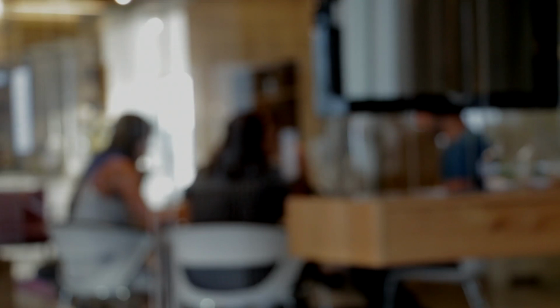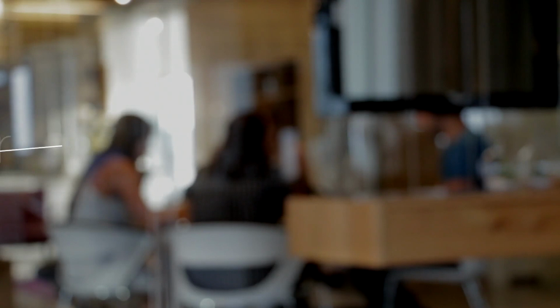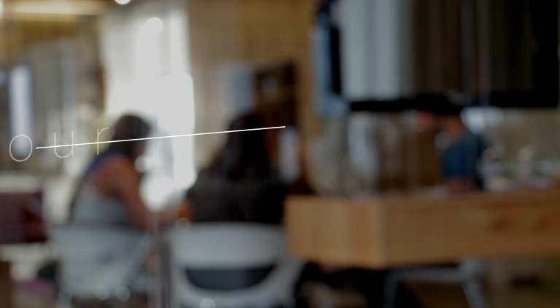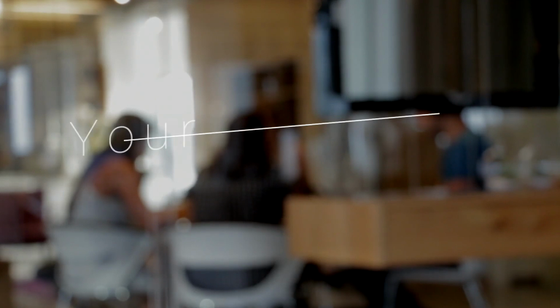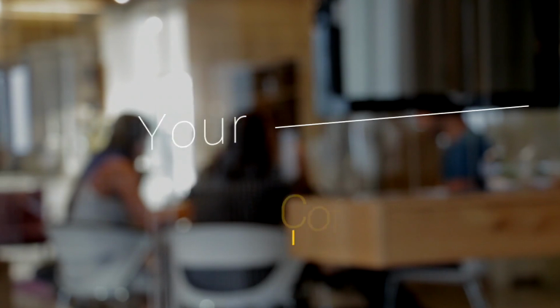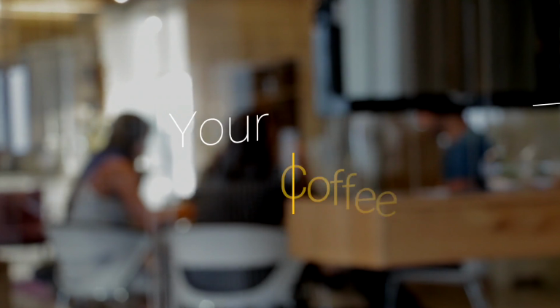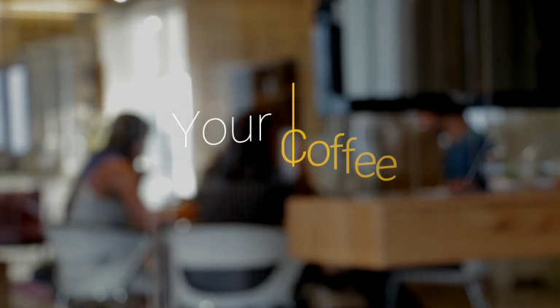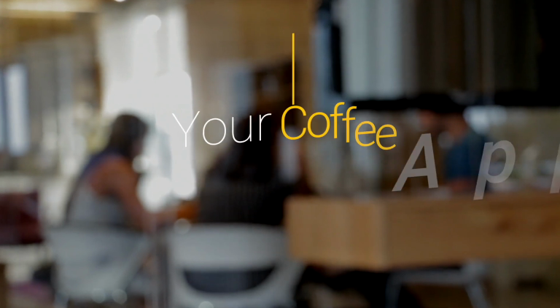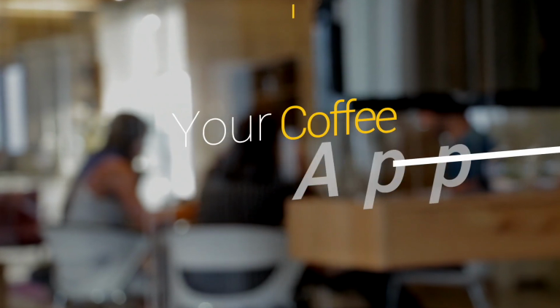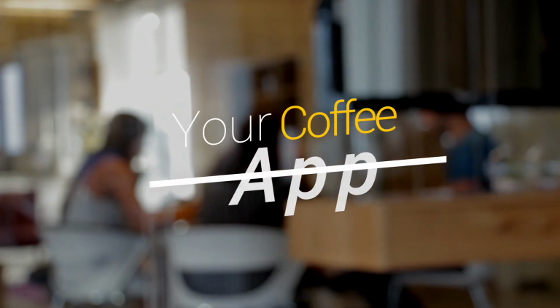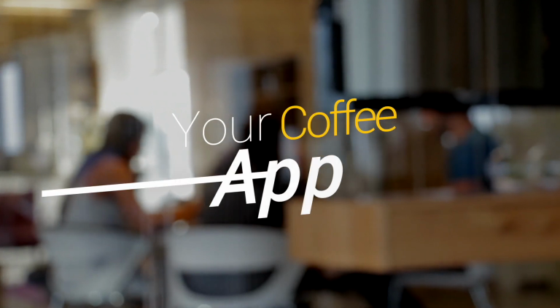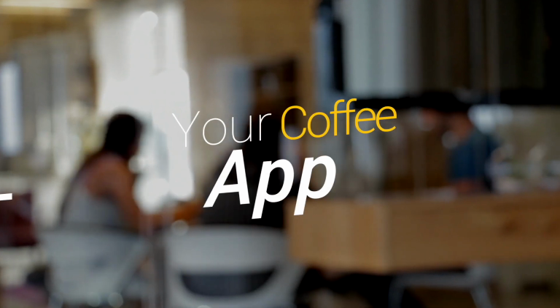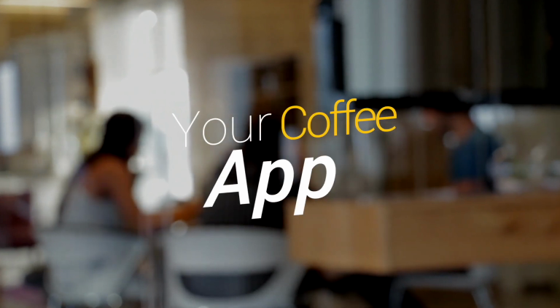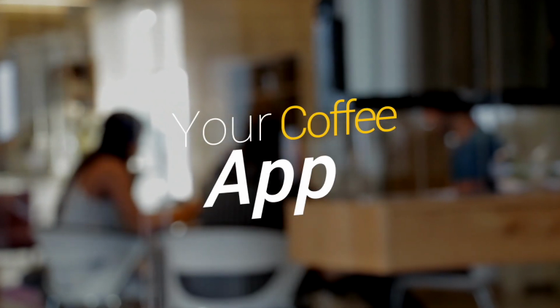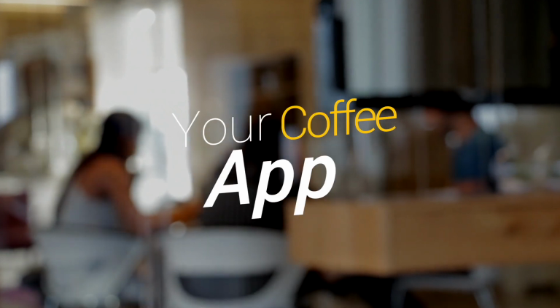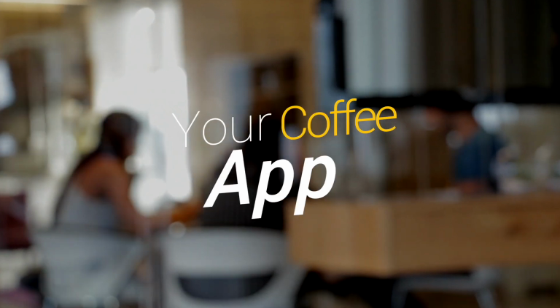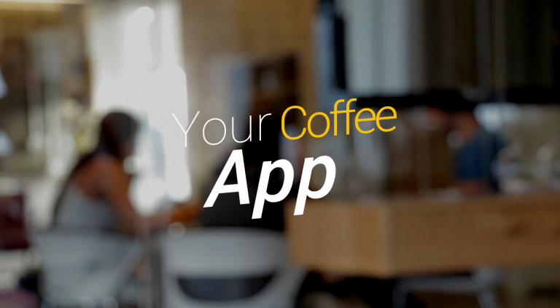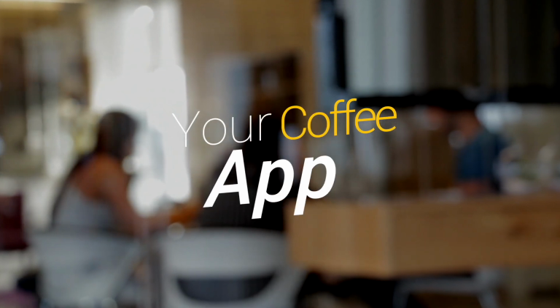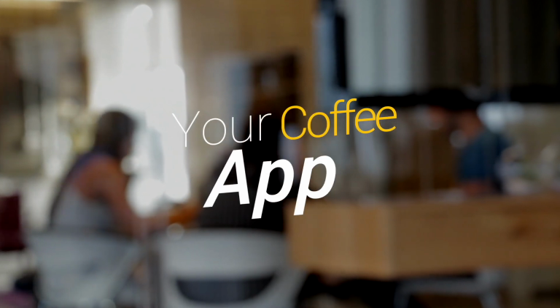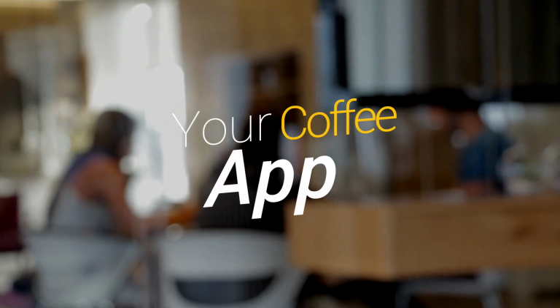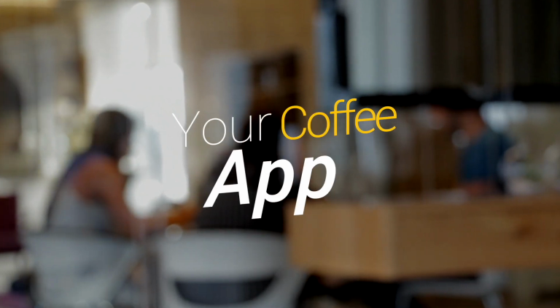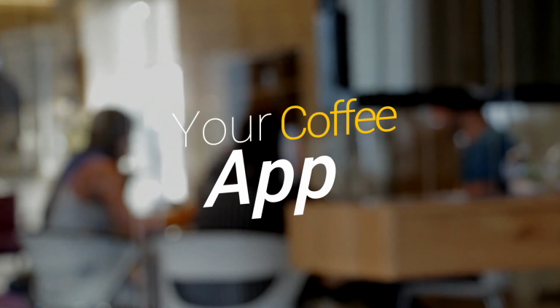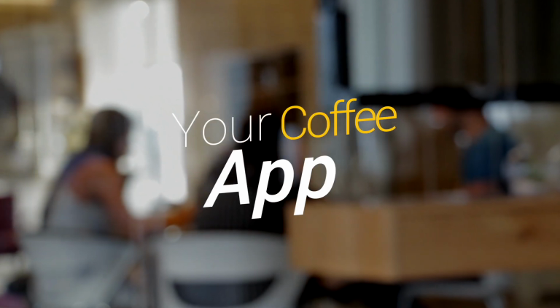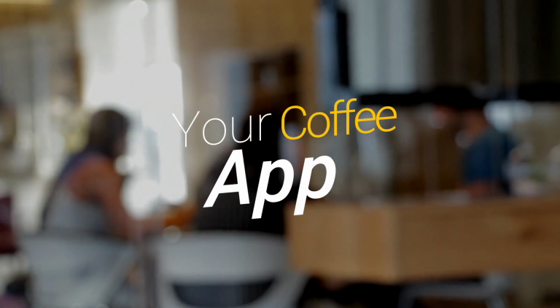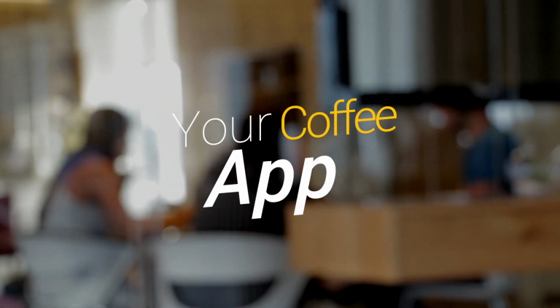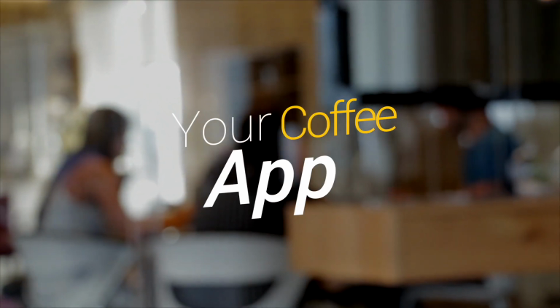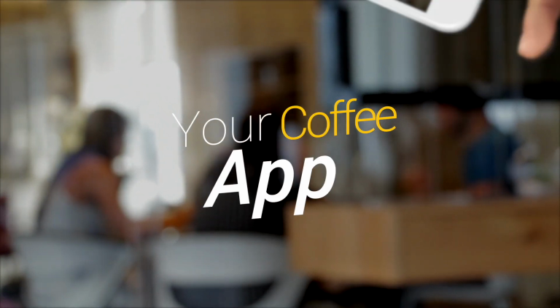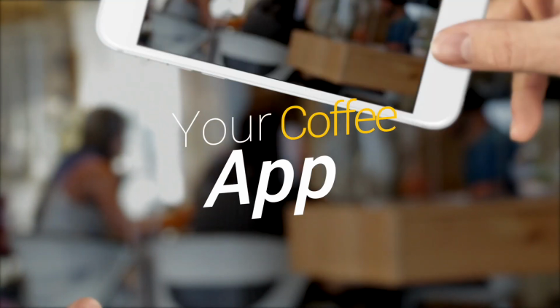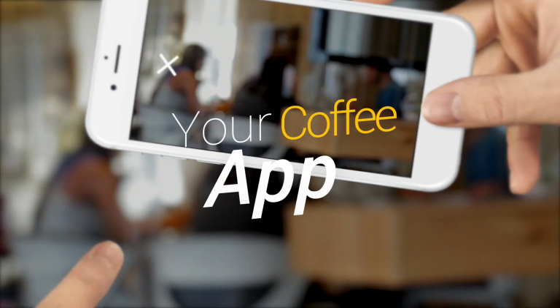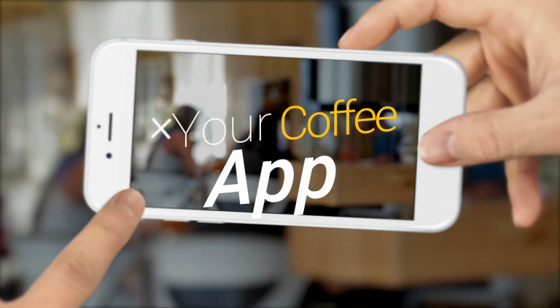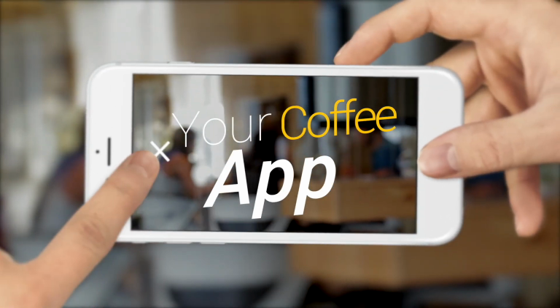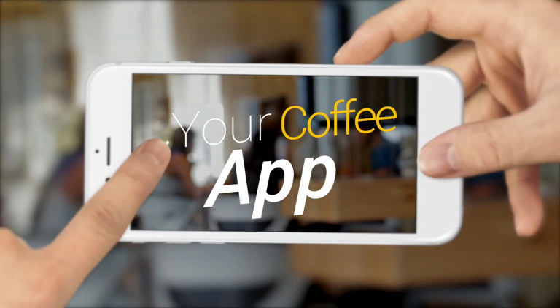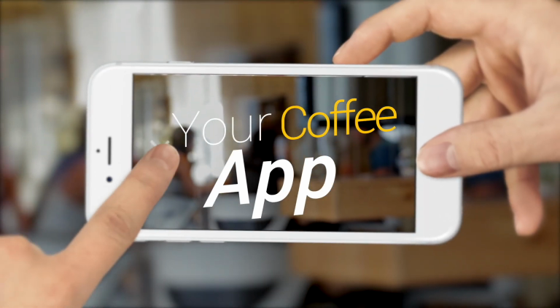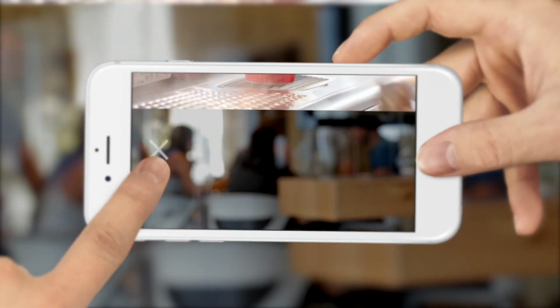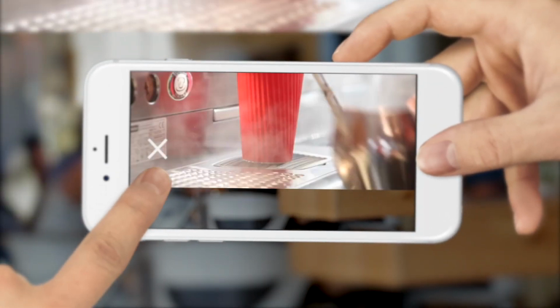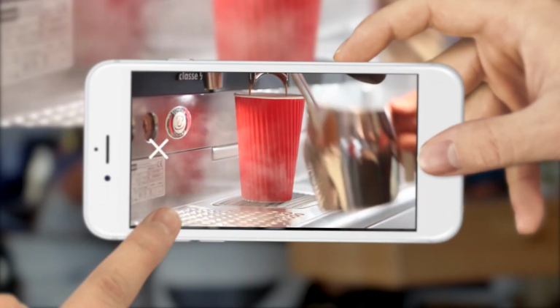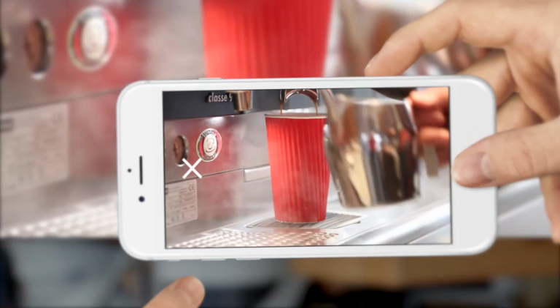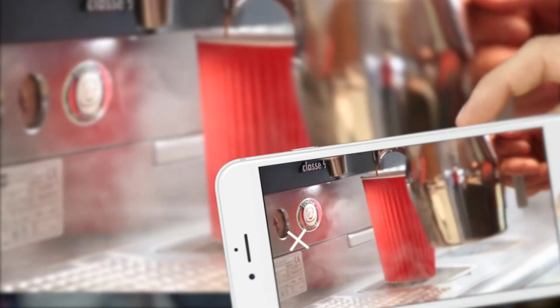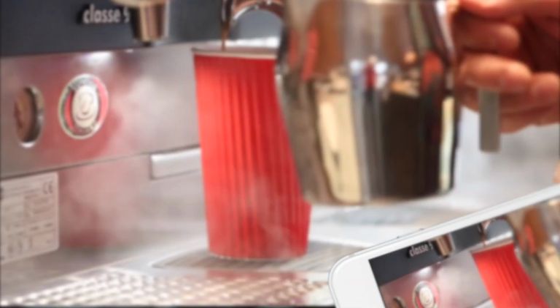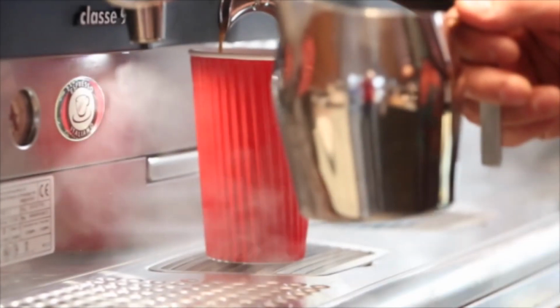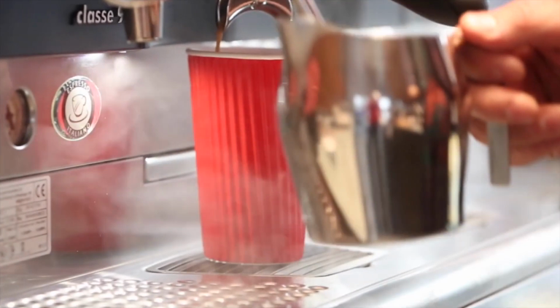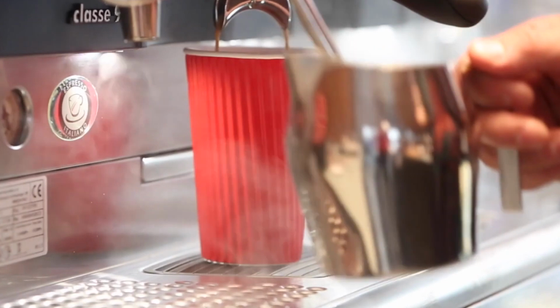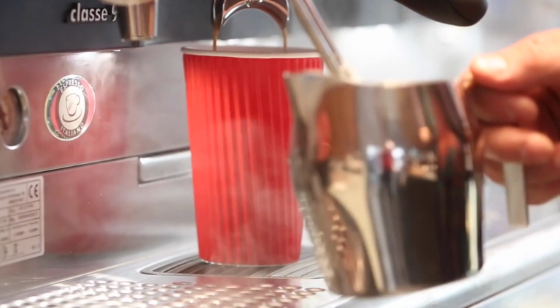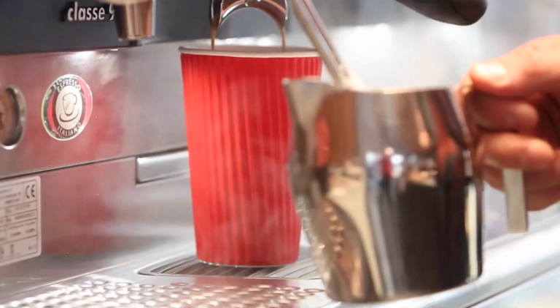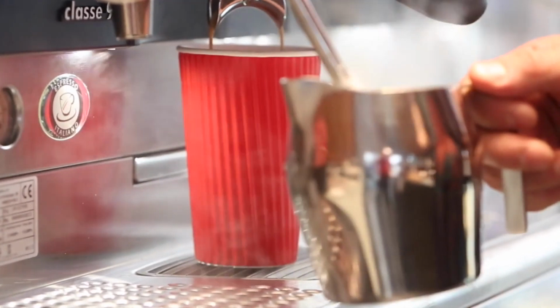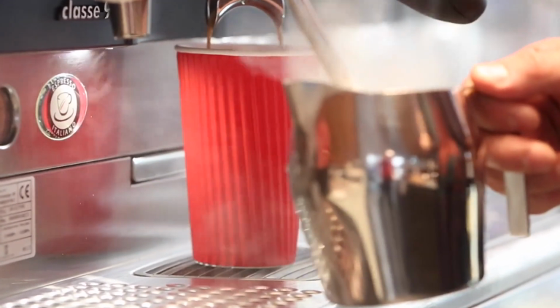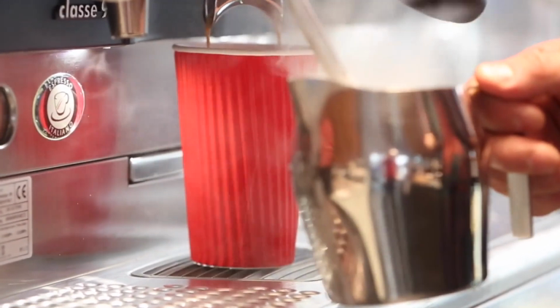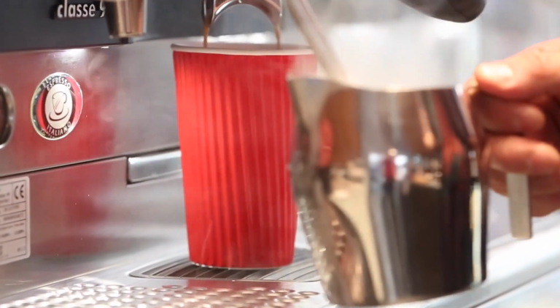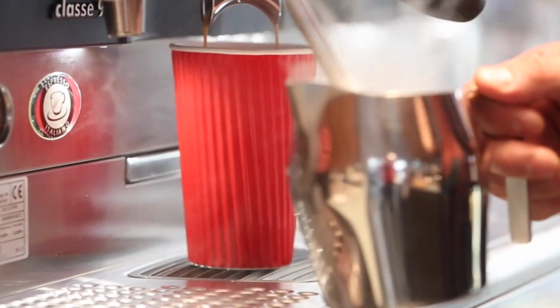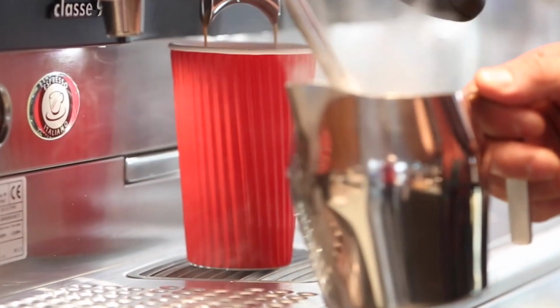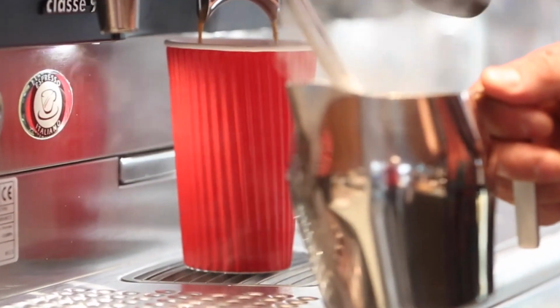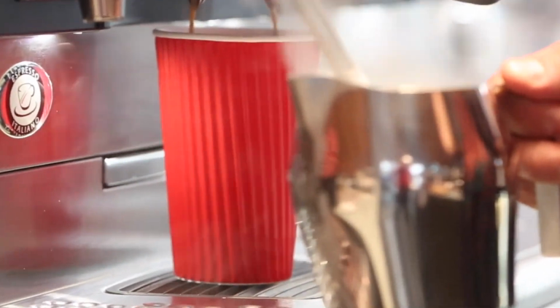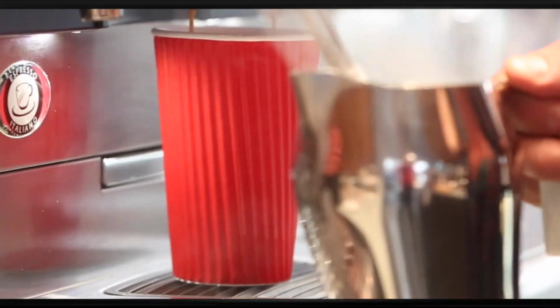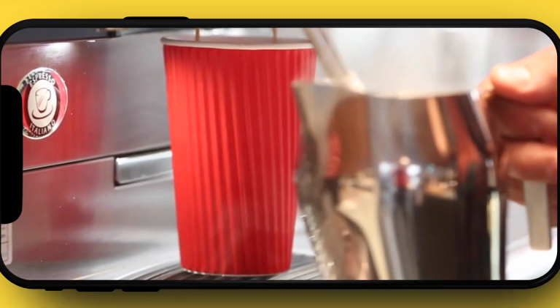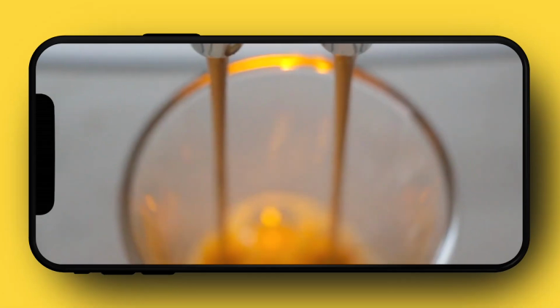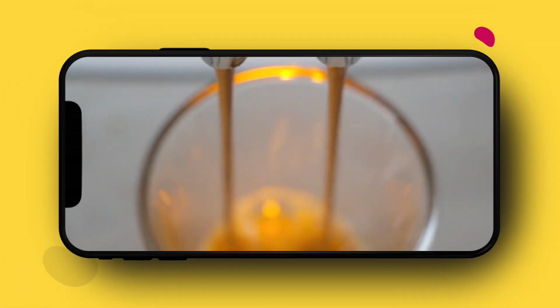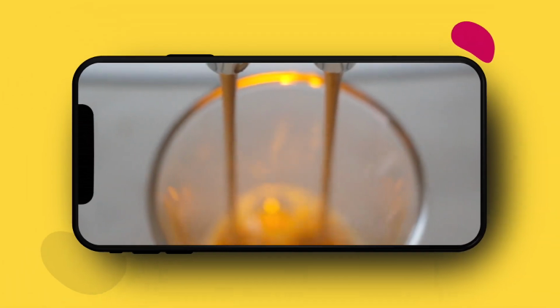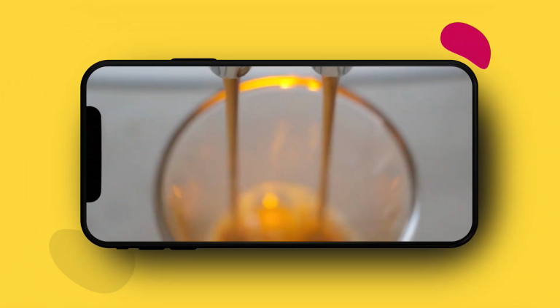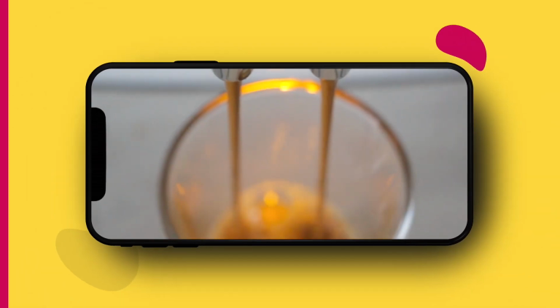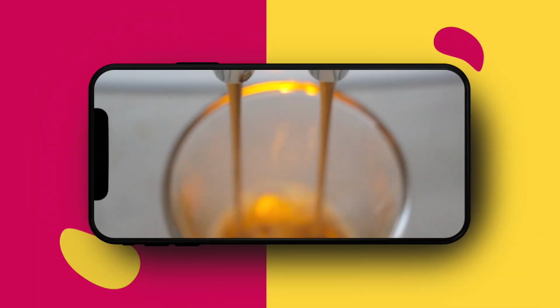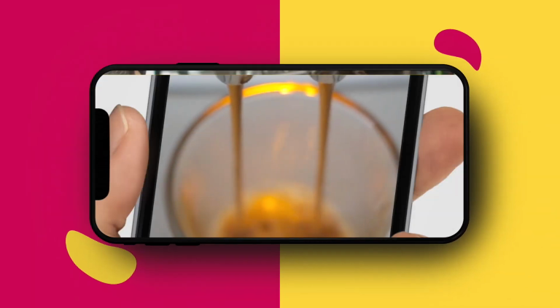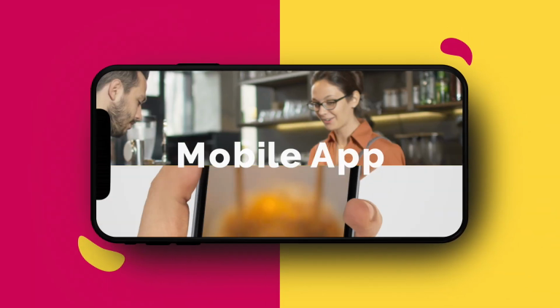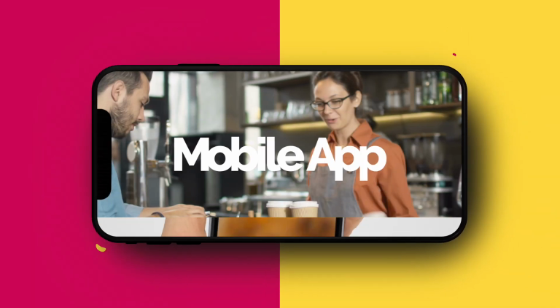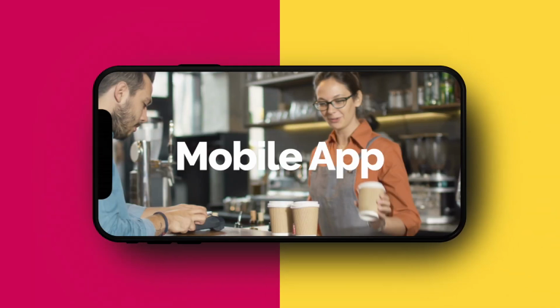Do you own a coffee shop or a cafe? Have you ever thought about having your own incredible mobile app for your business?